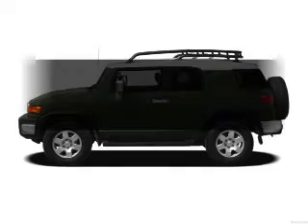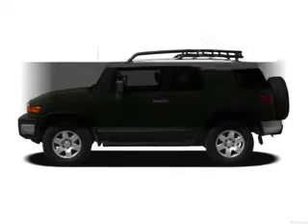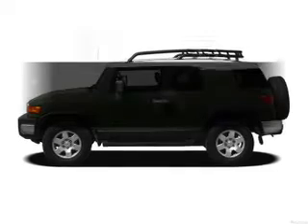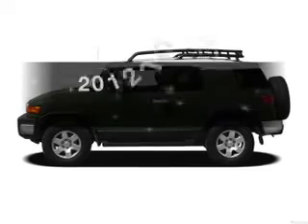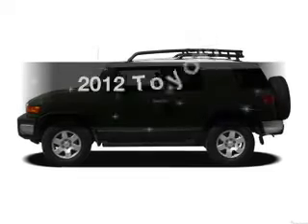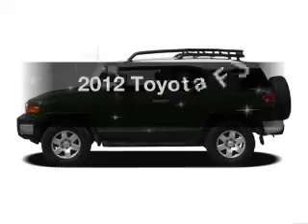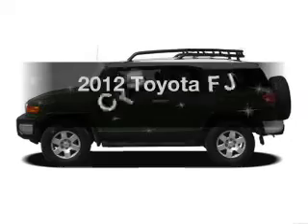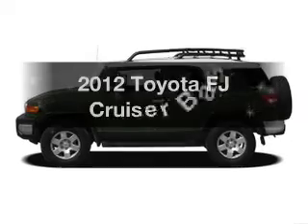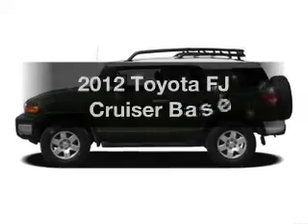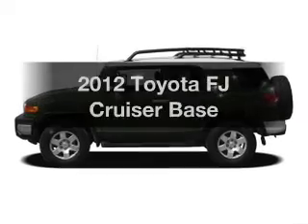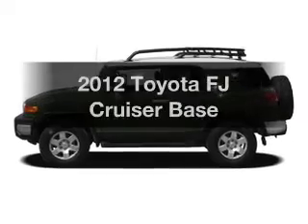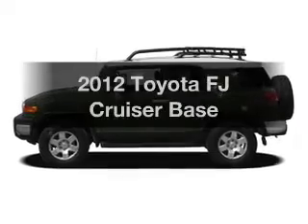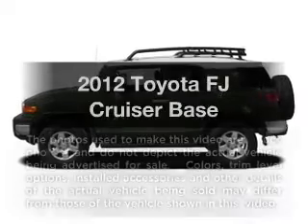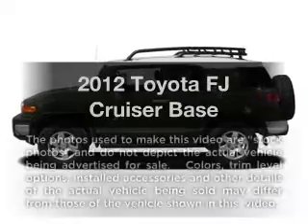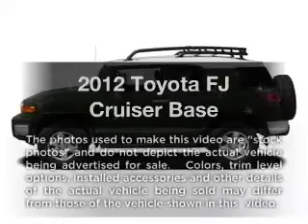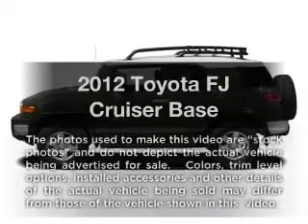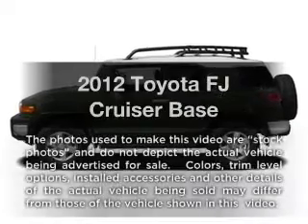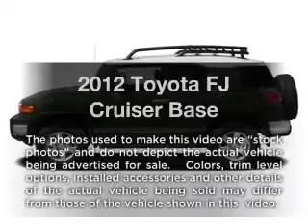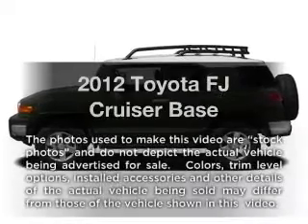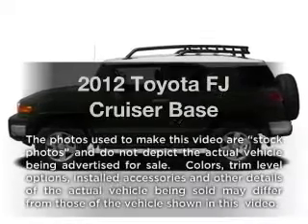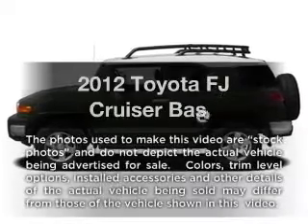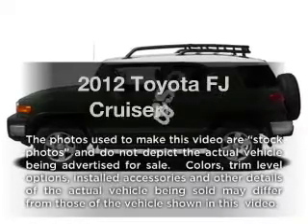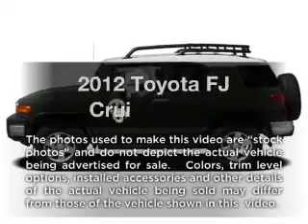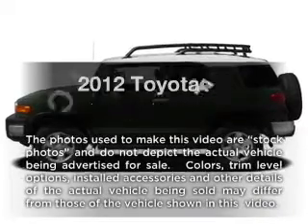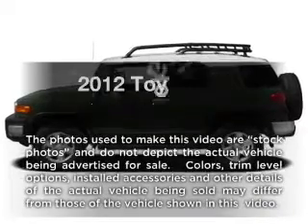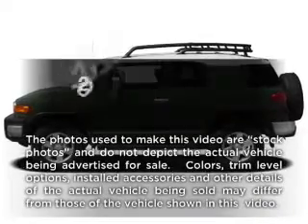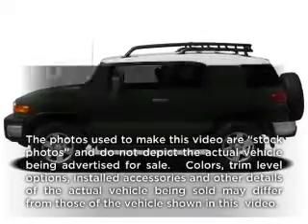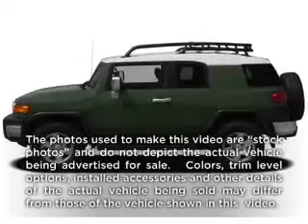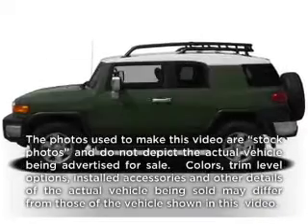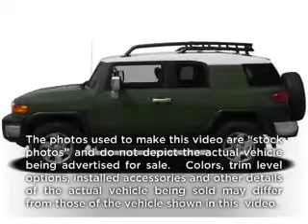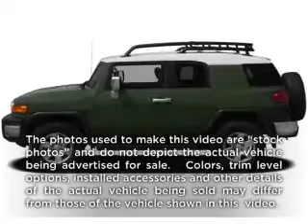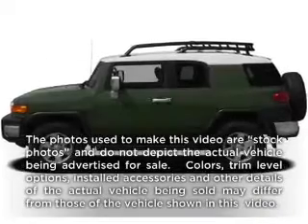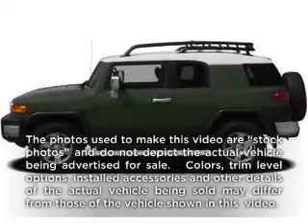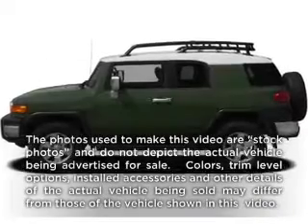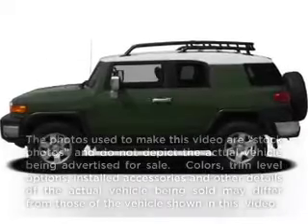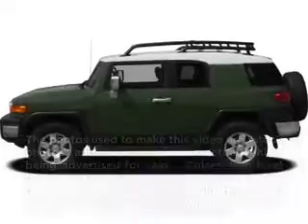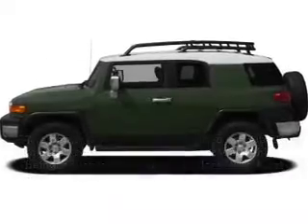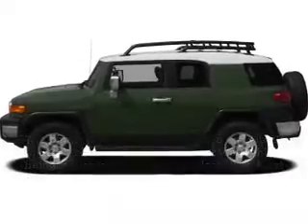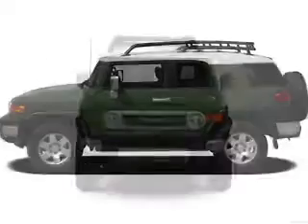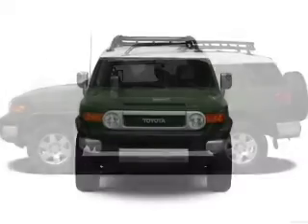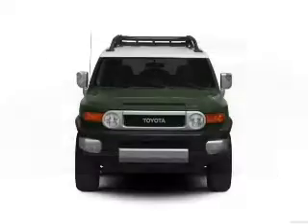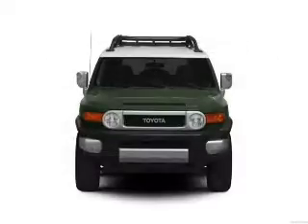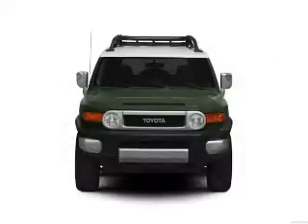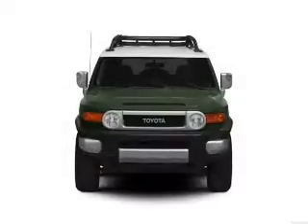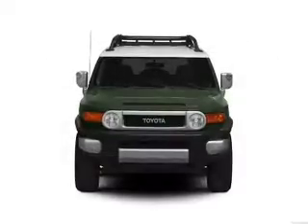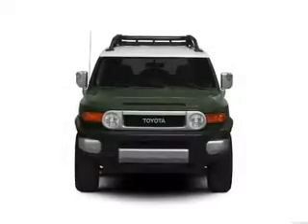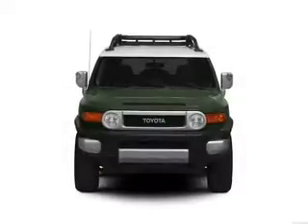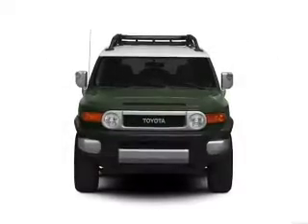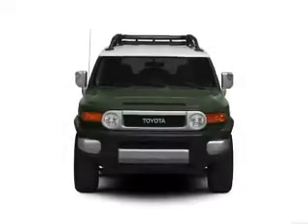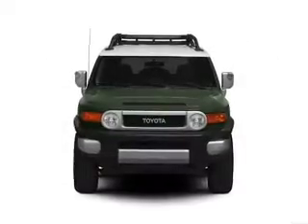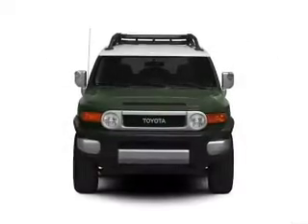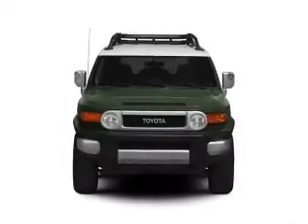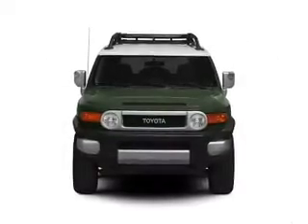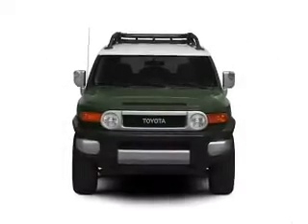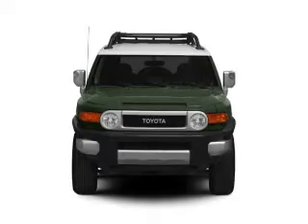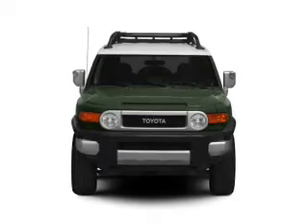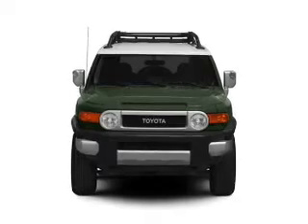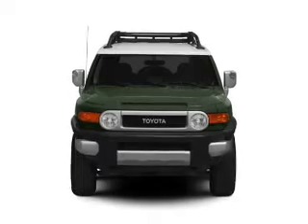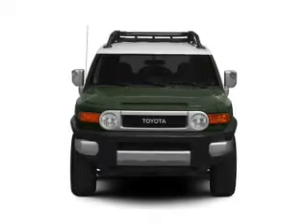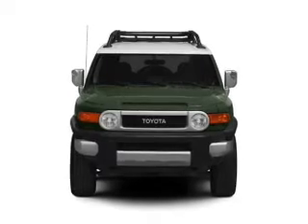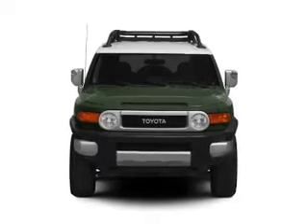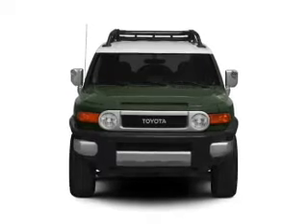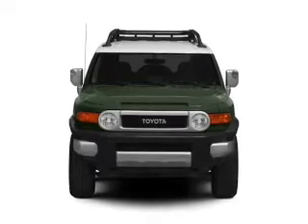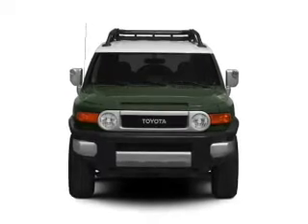Get noticed in this 2012 Toyota FJ Cruiser. If you're looking for an automobile with great attributes, look no further.